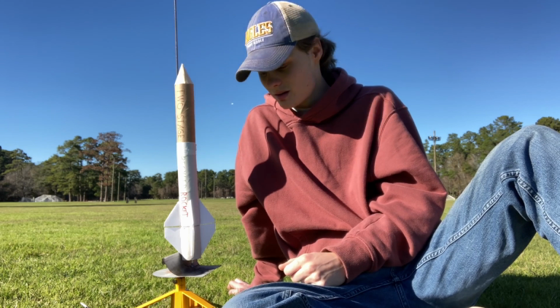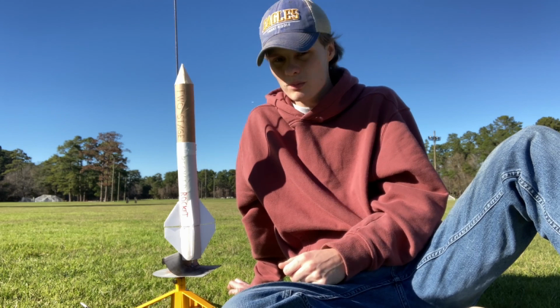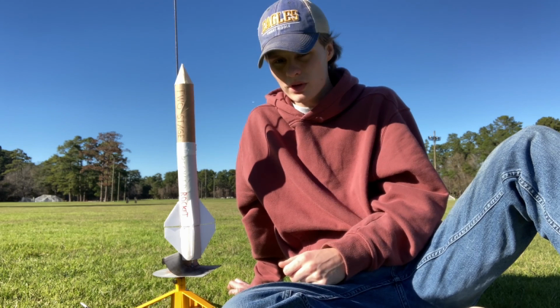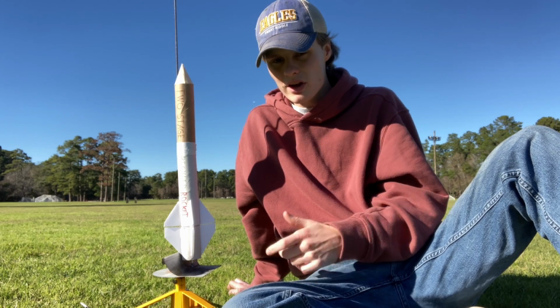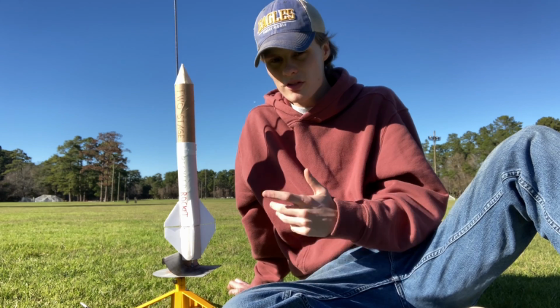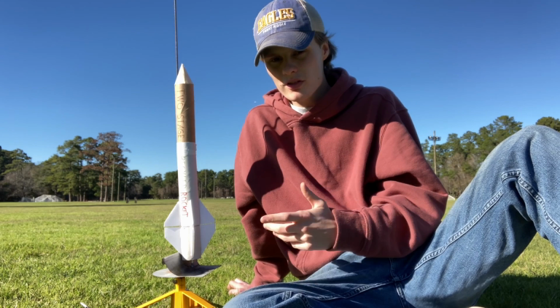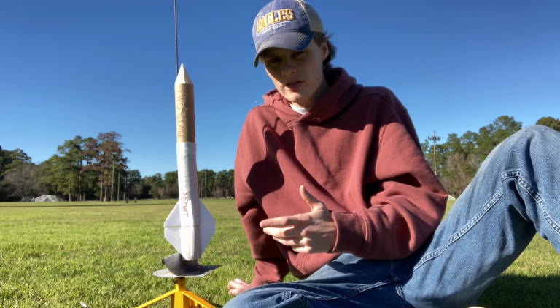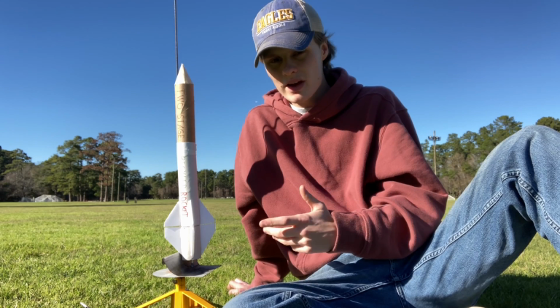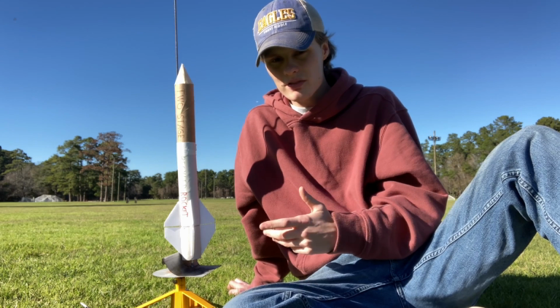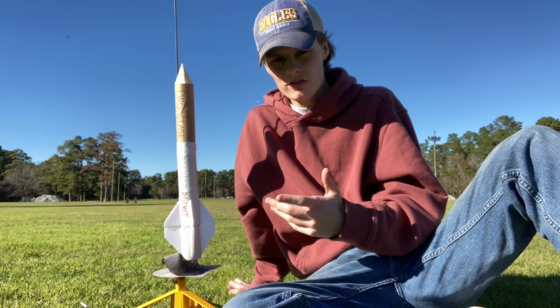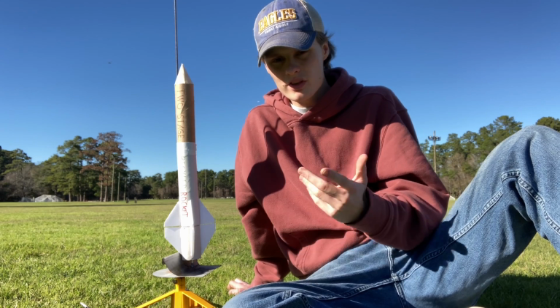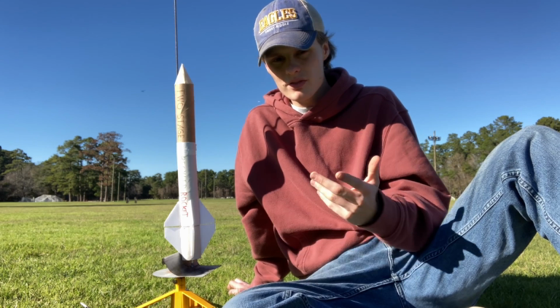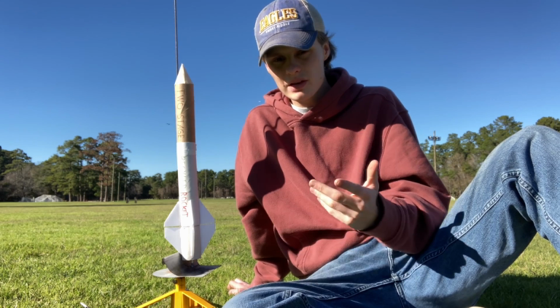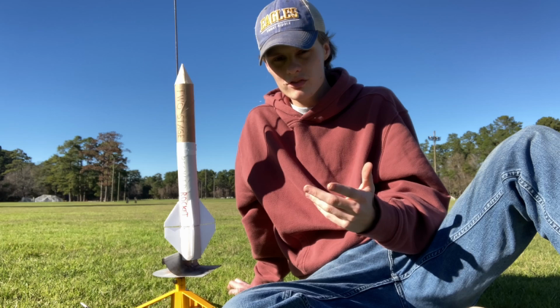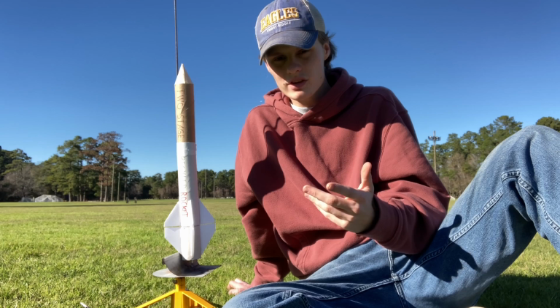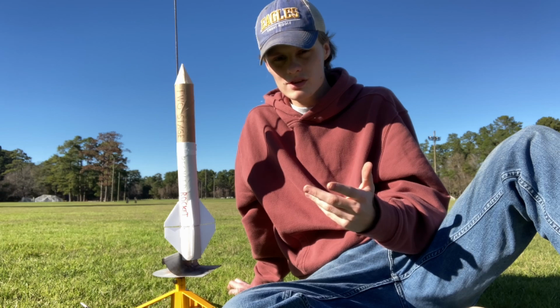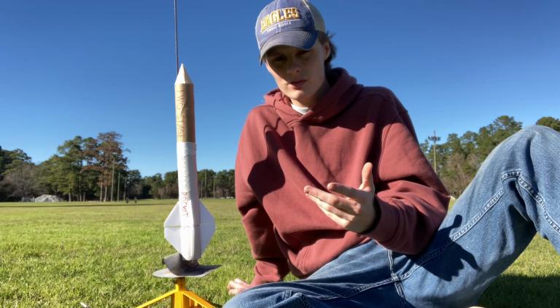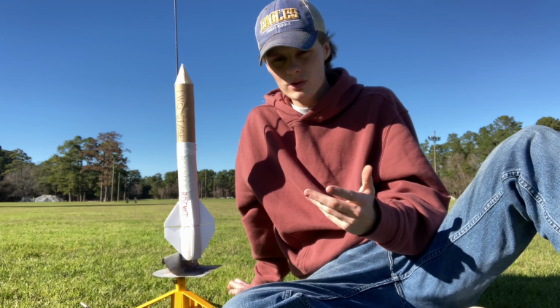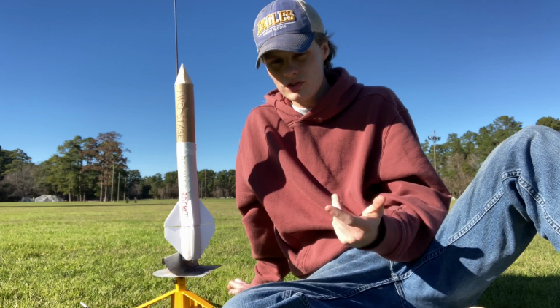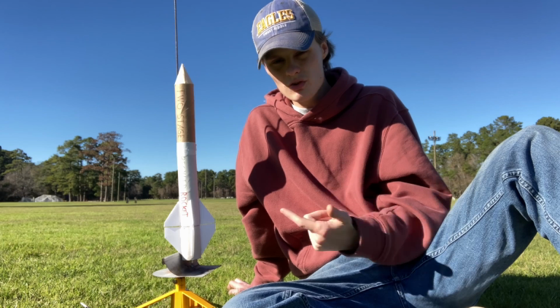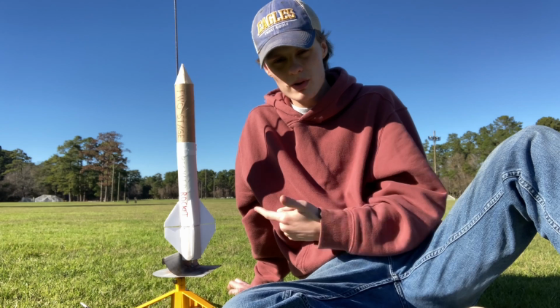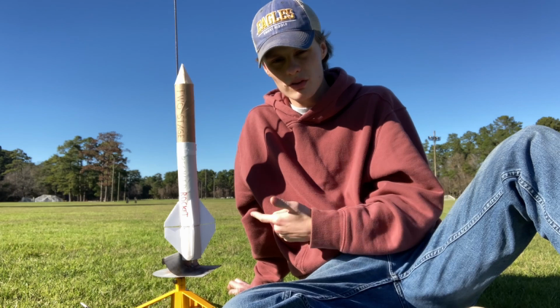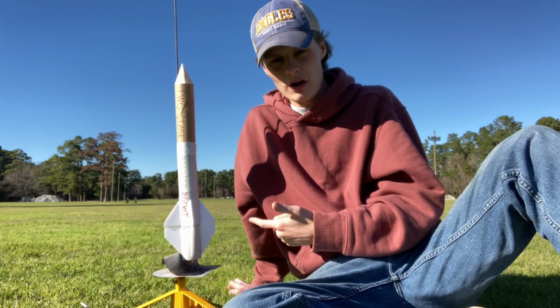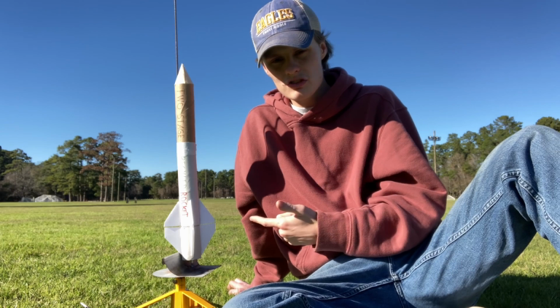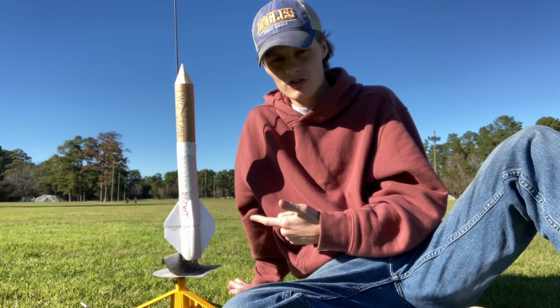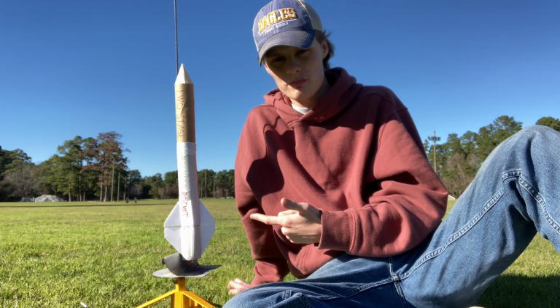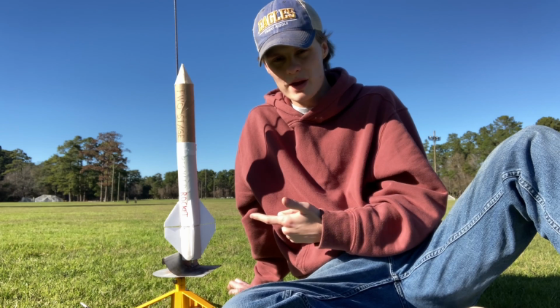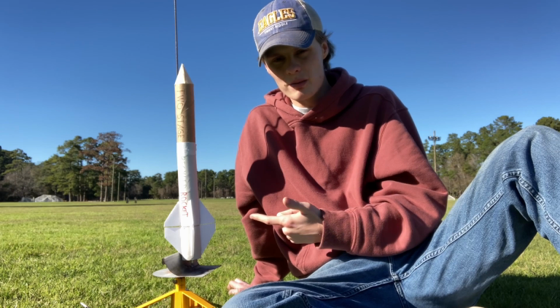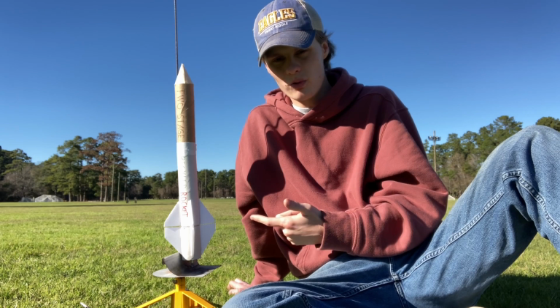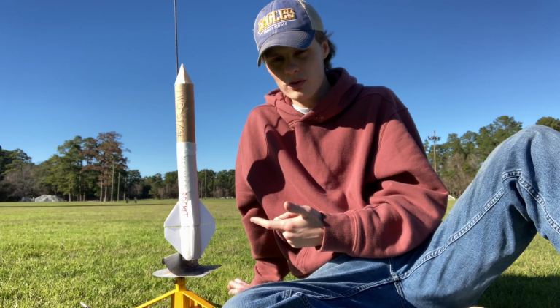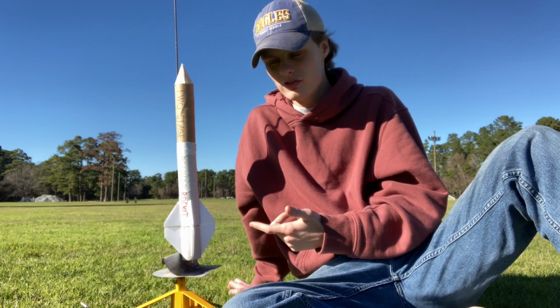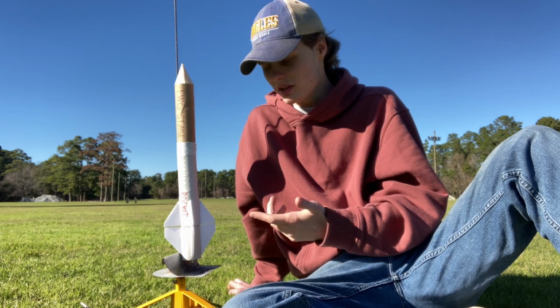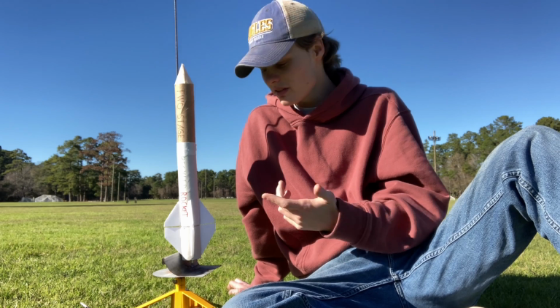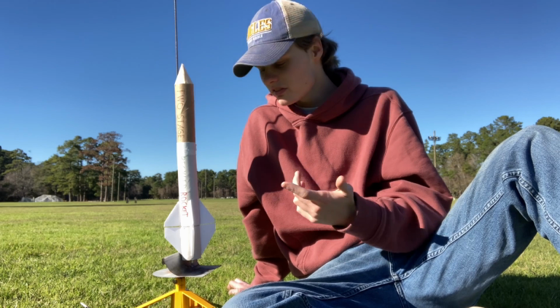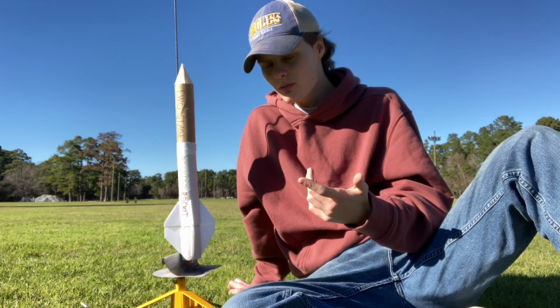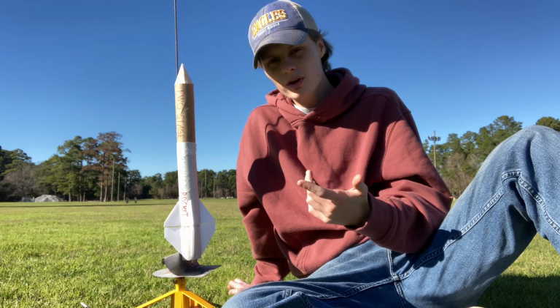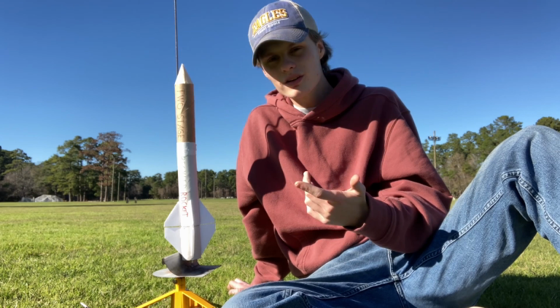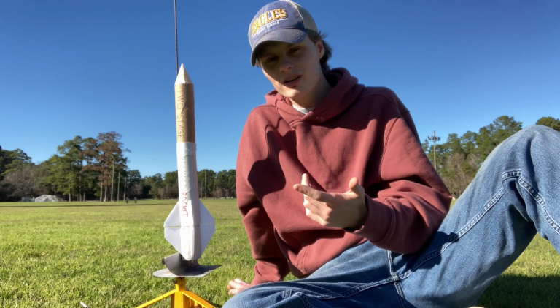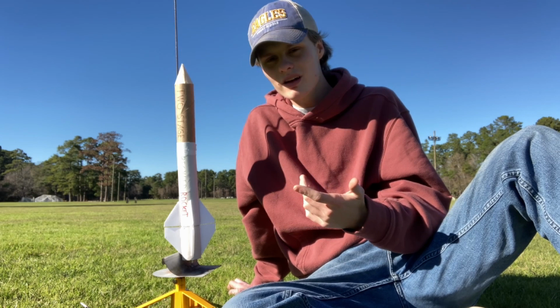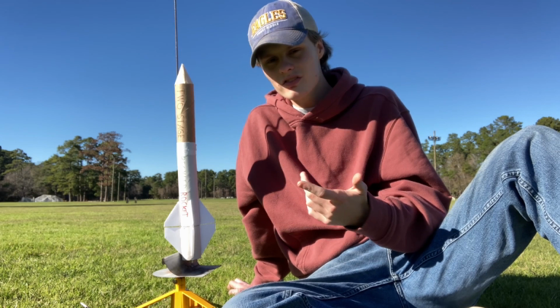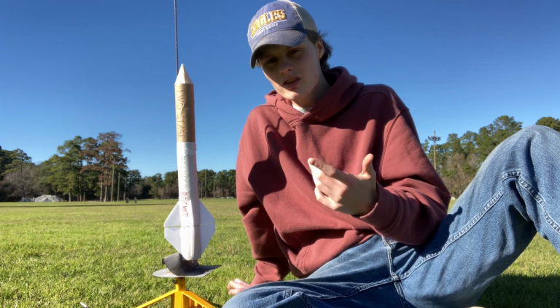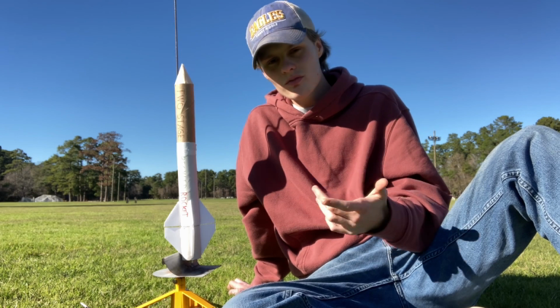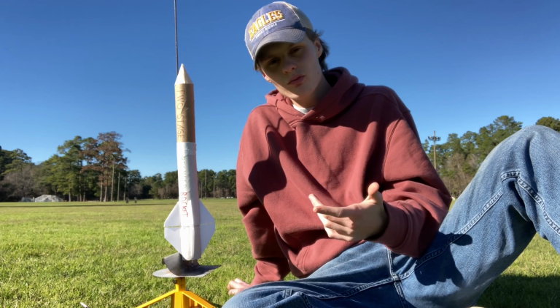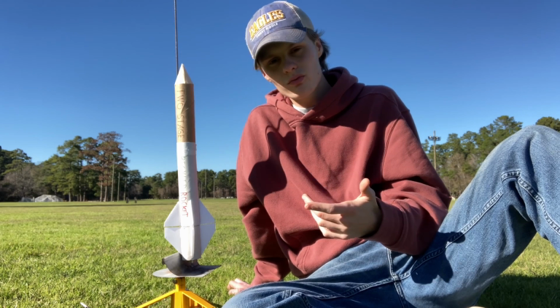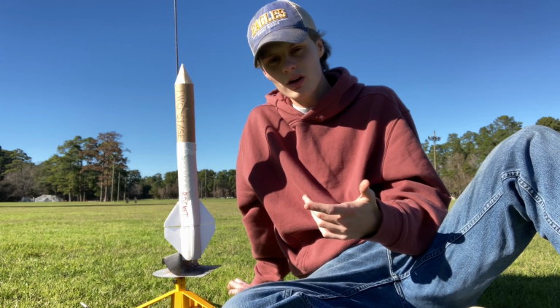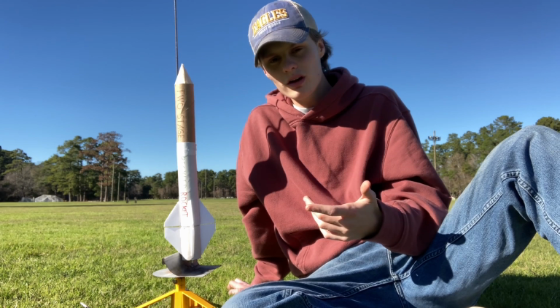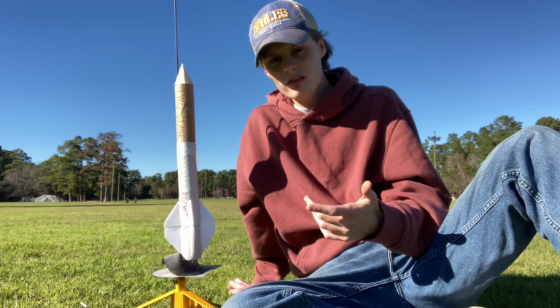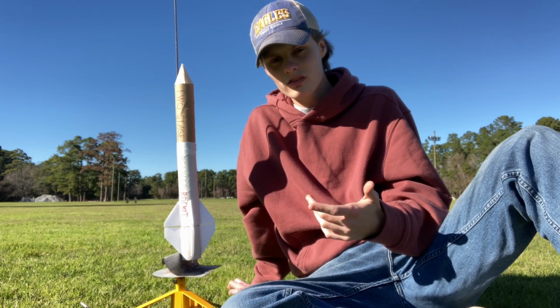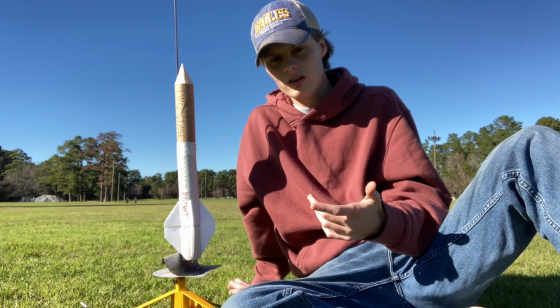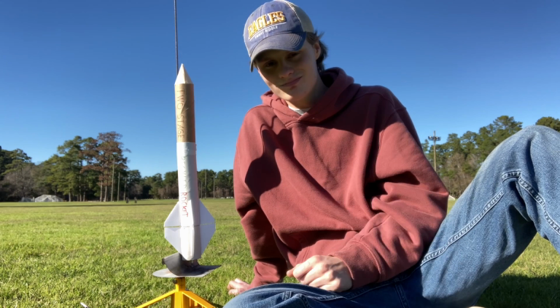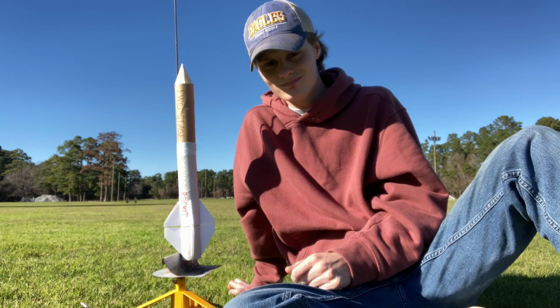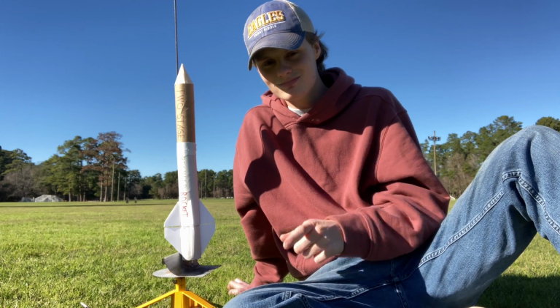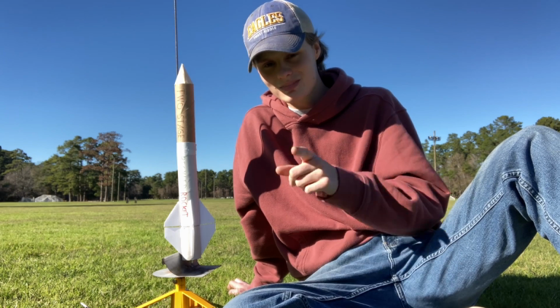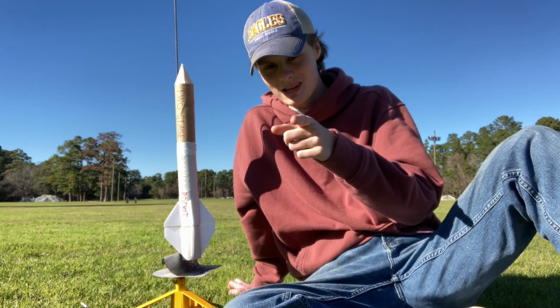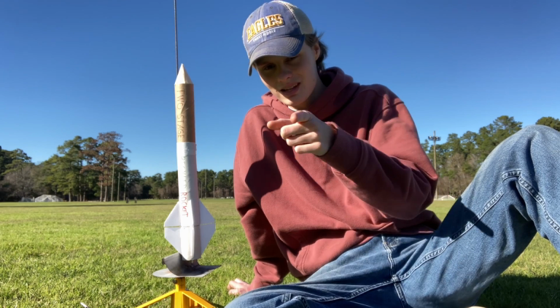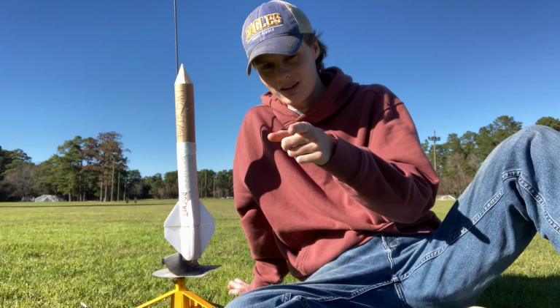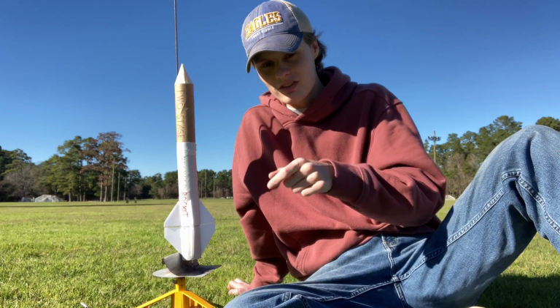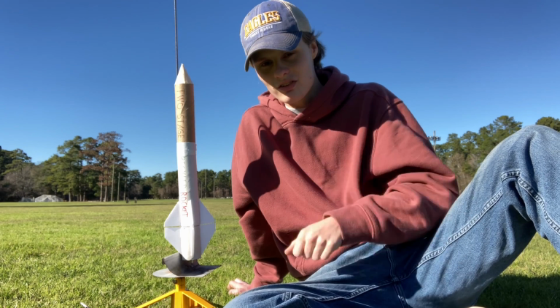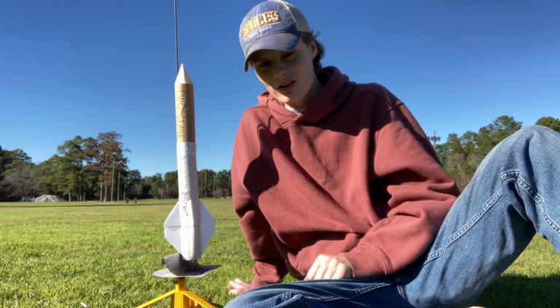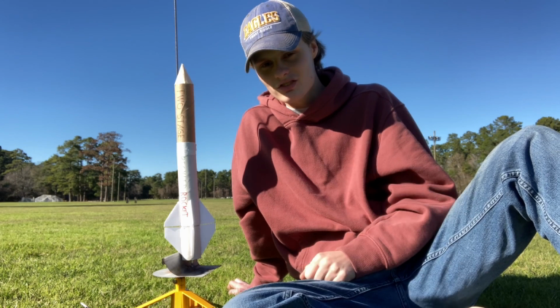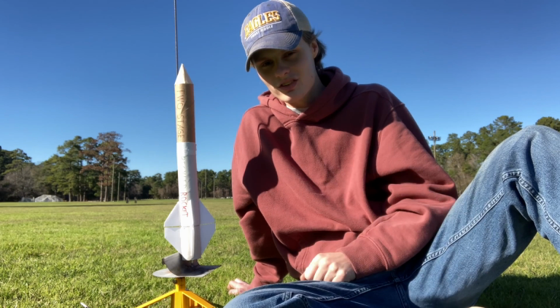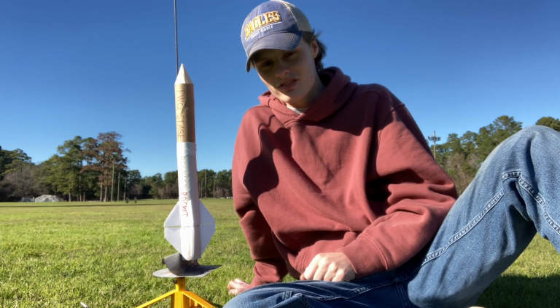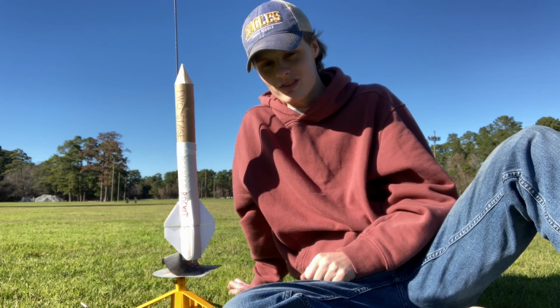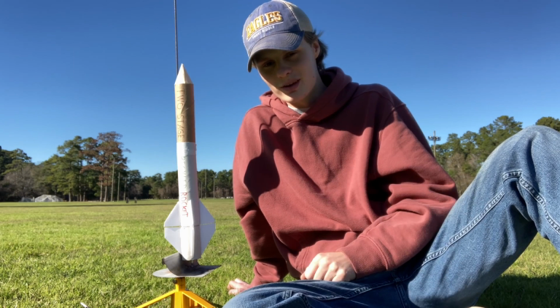But yeah, other than that, there's nothing else I can really do but launch this bad boy. So let's see what it does, see if it flies, and let's launch this thing.